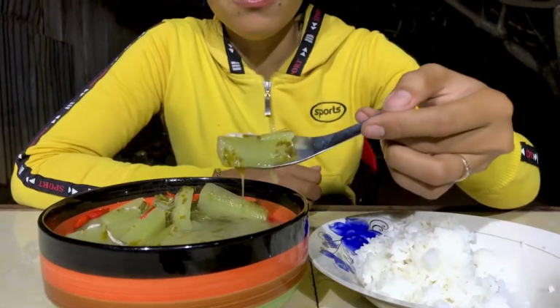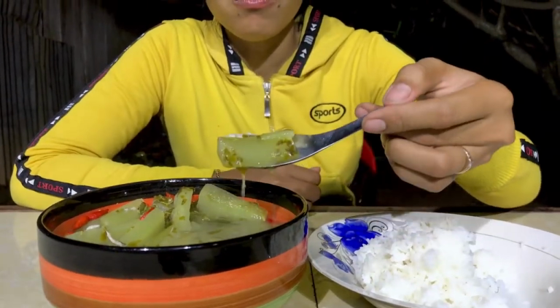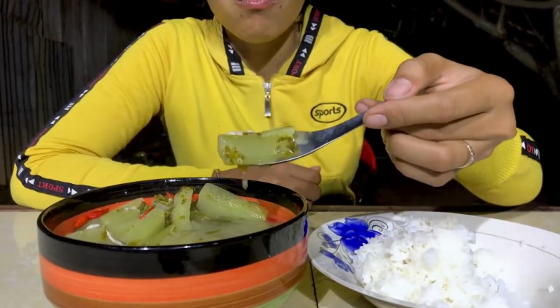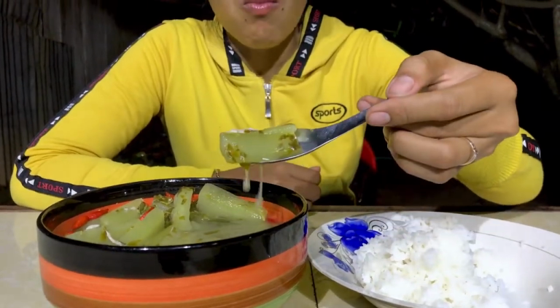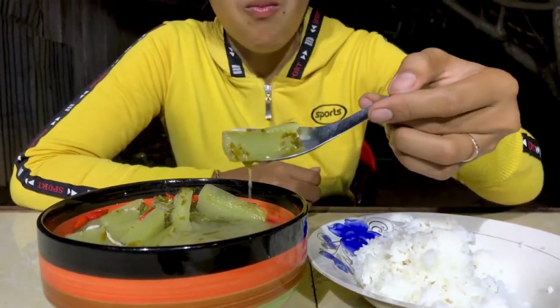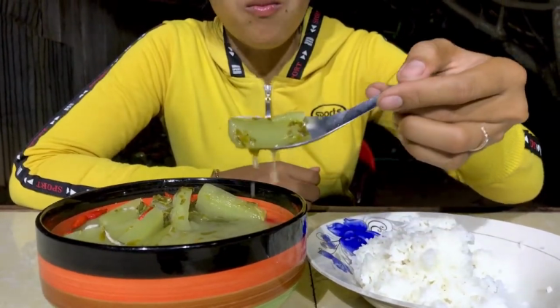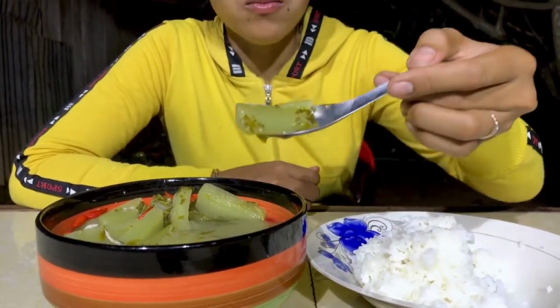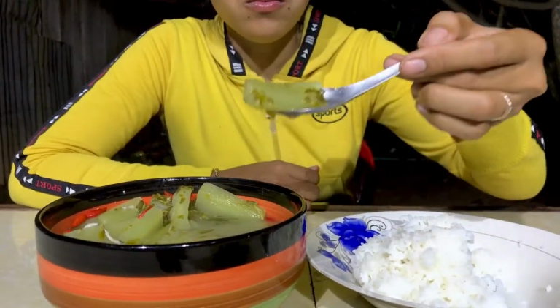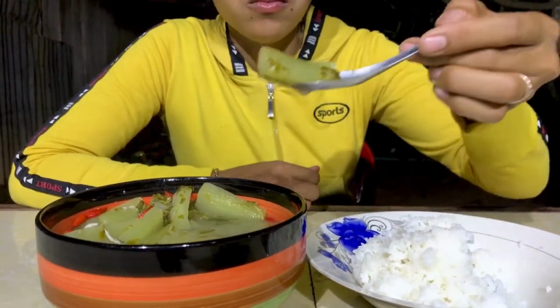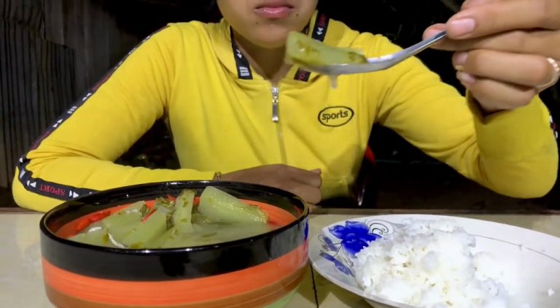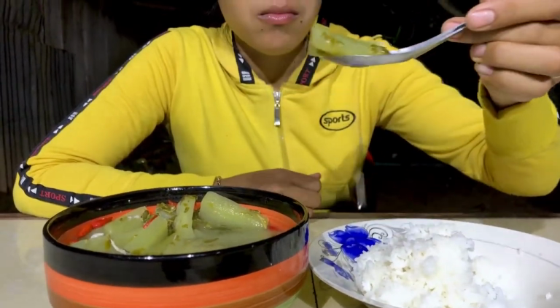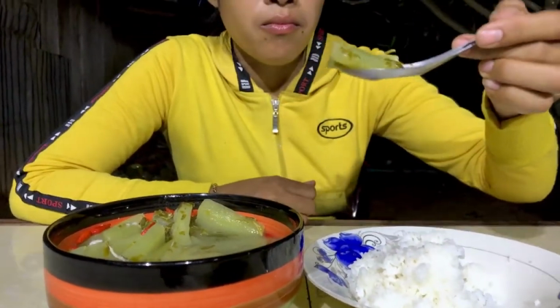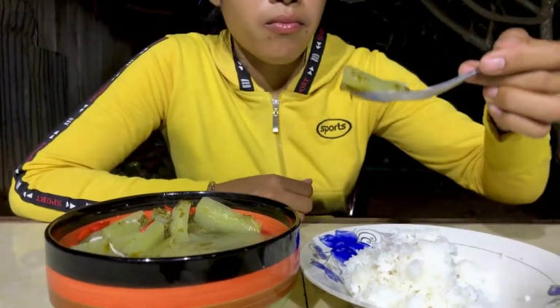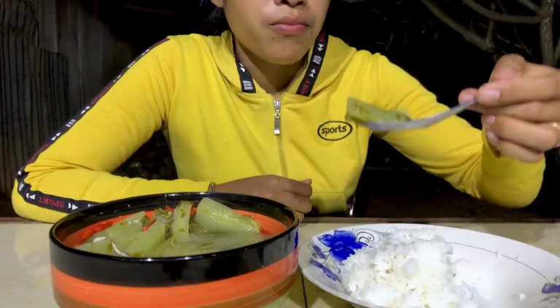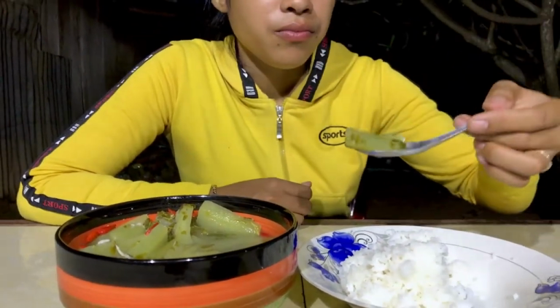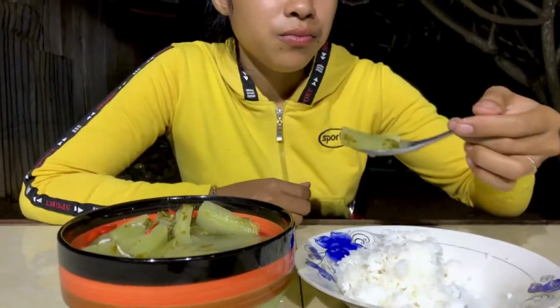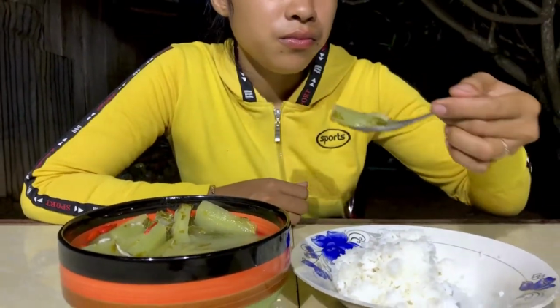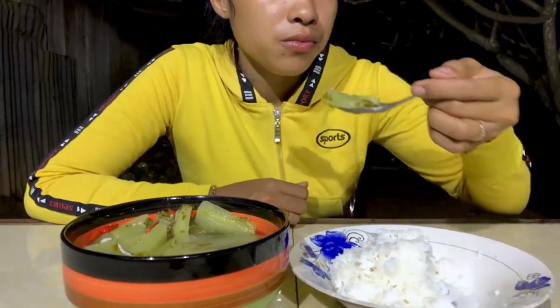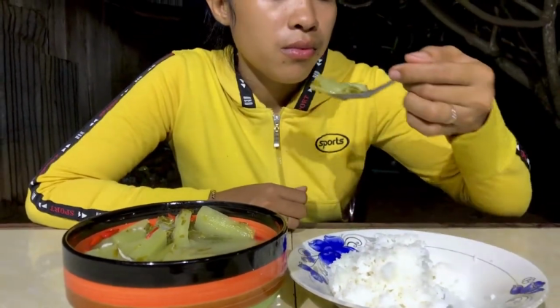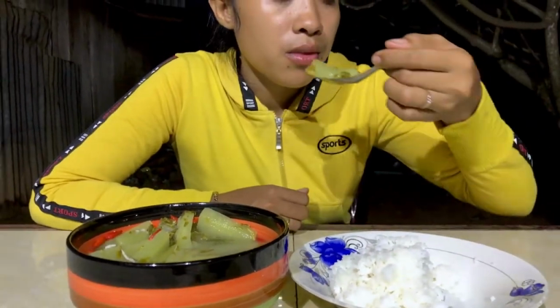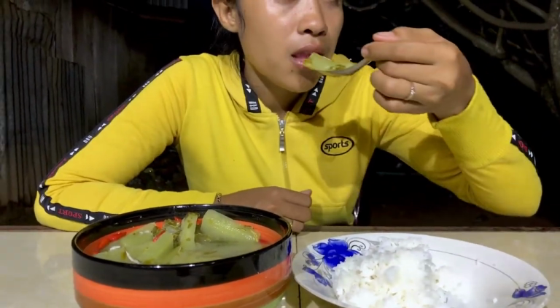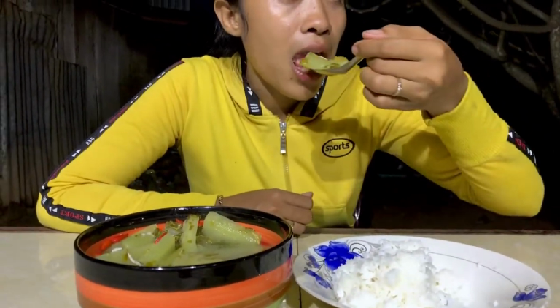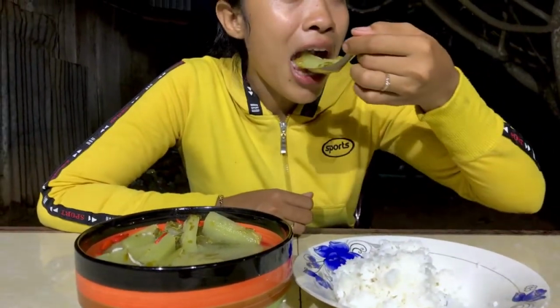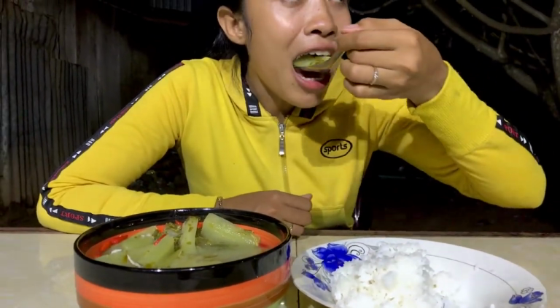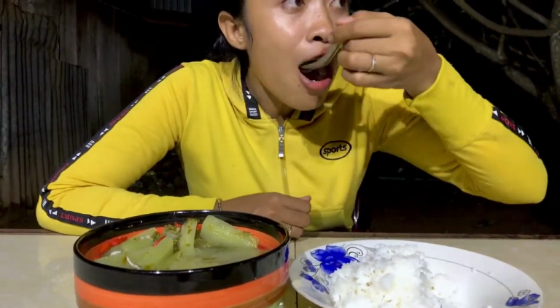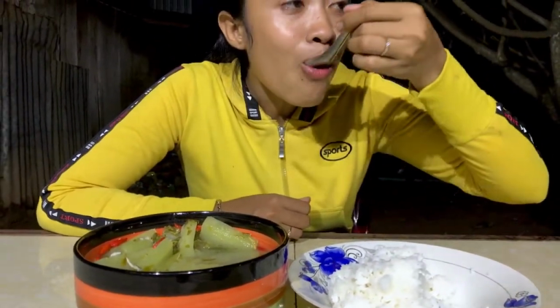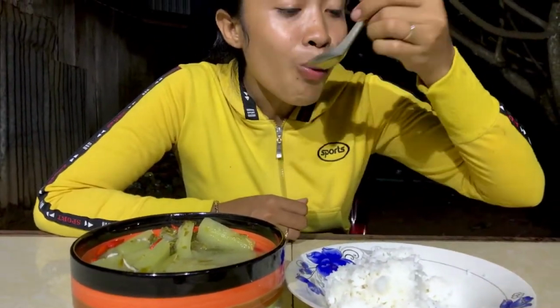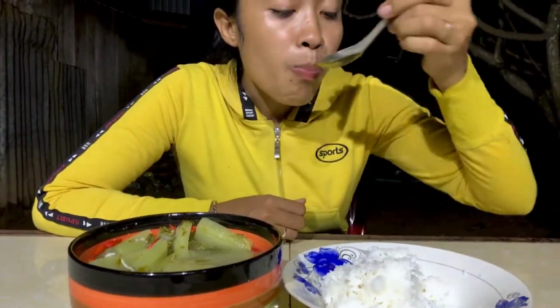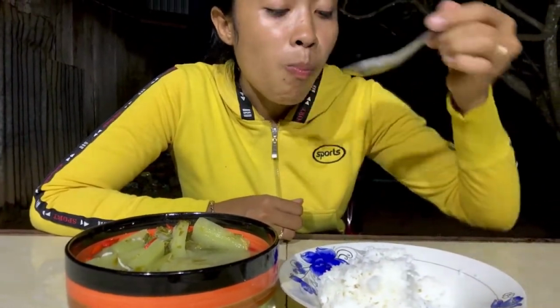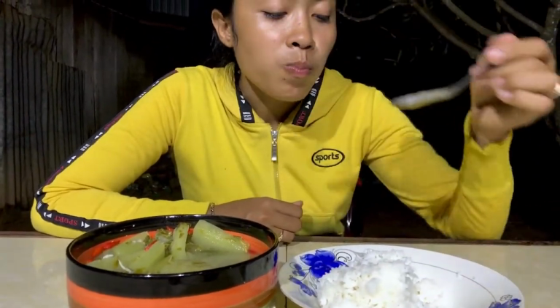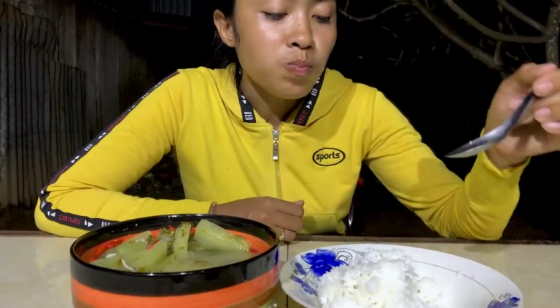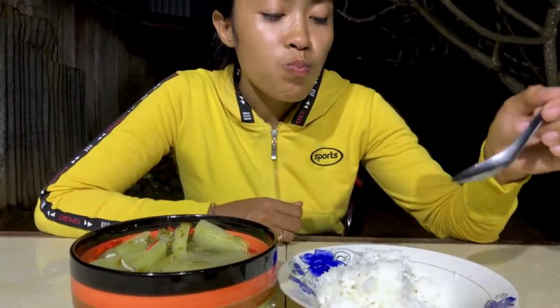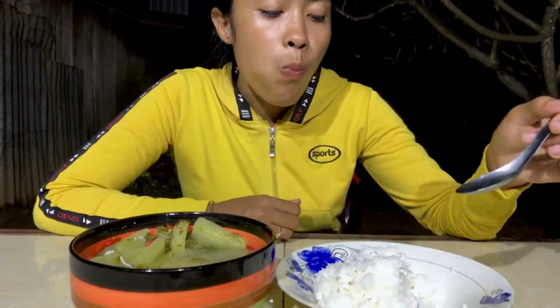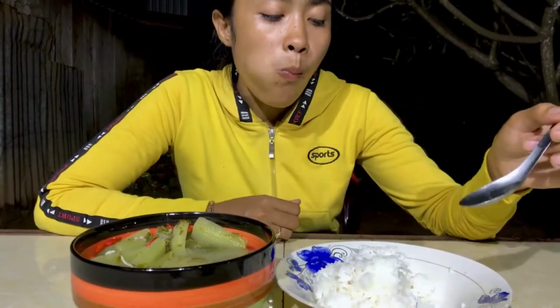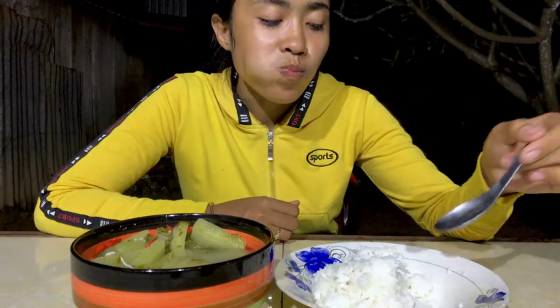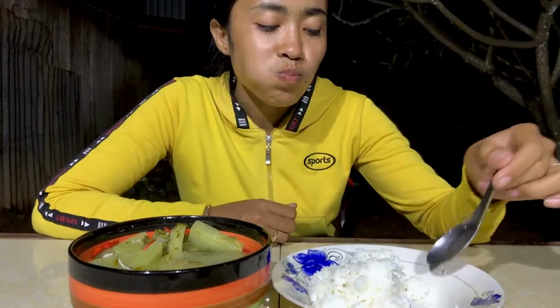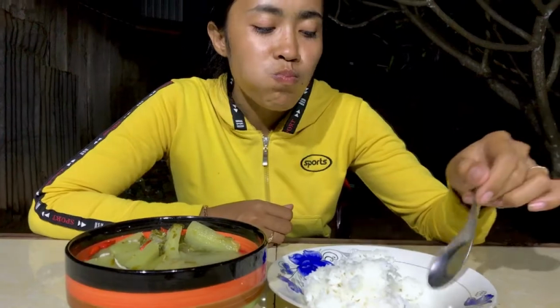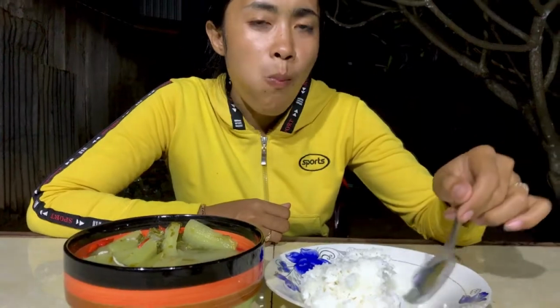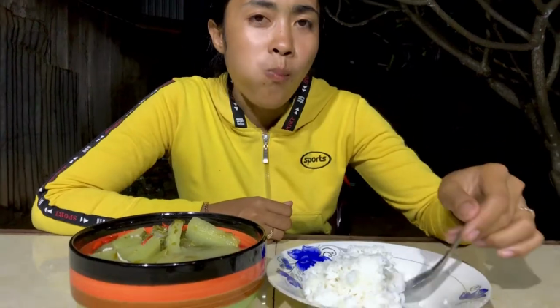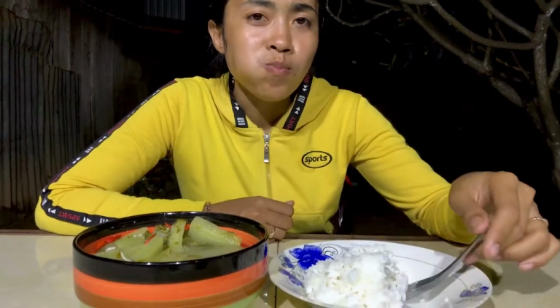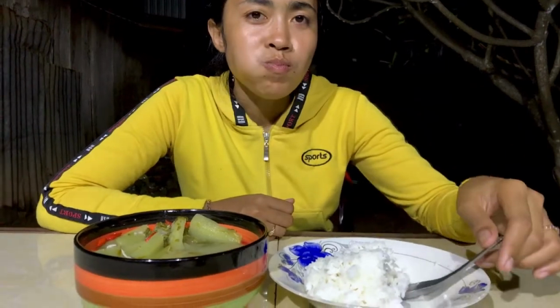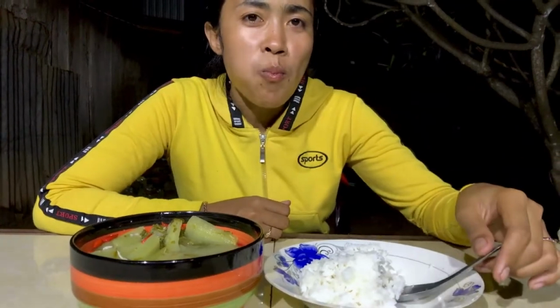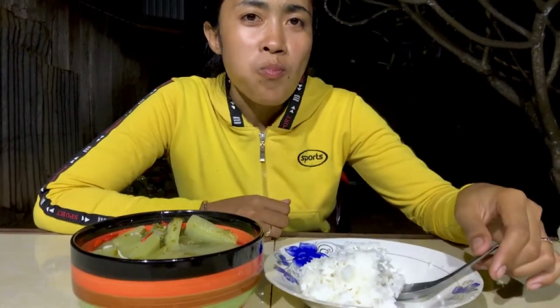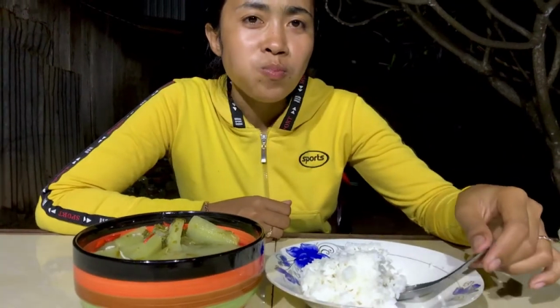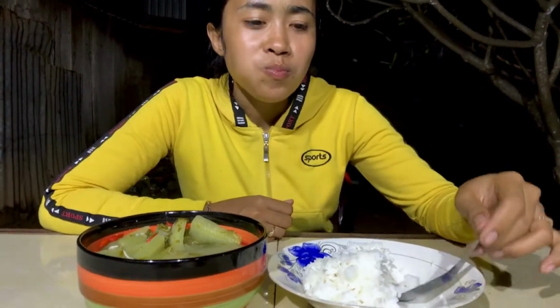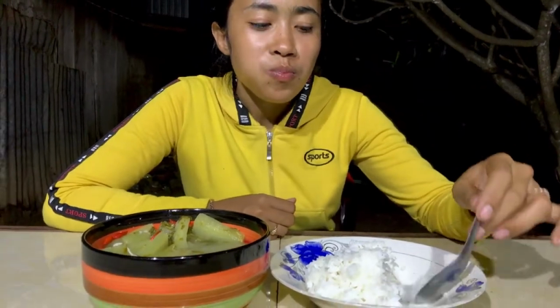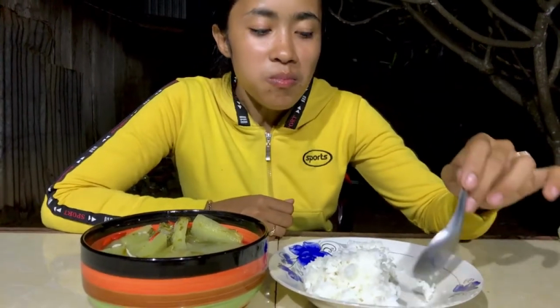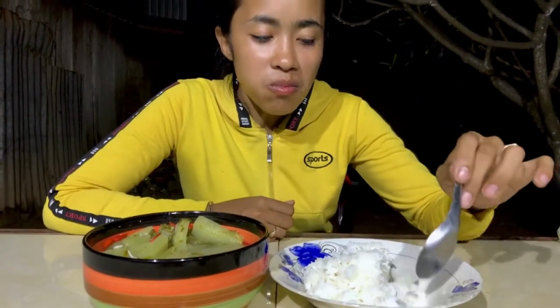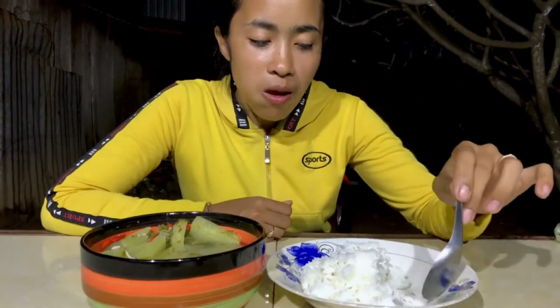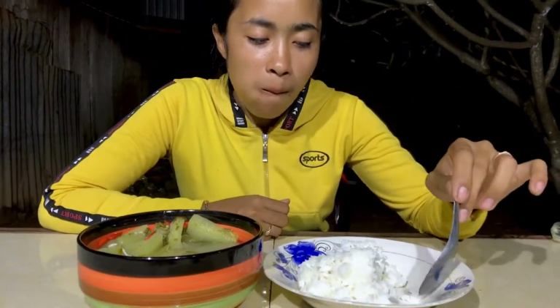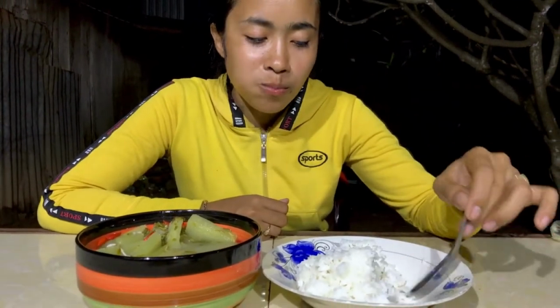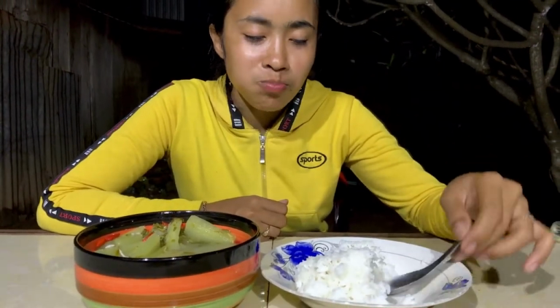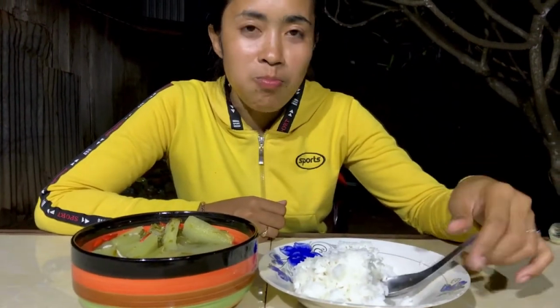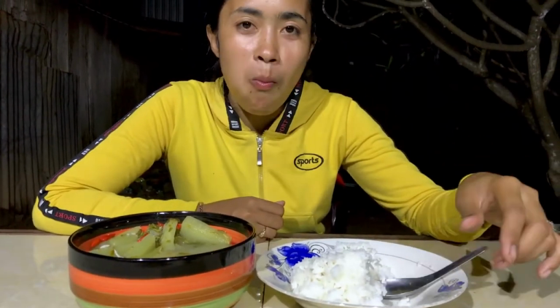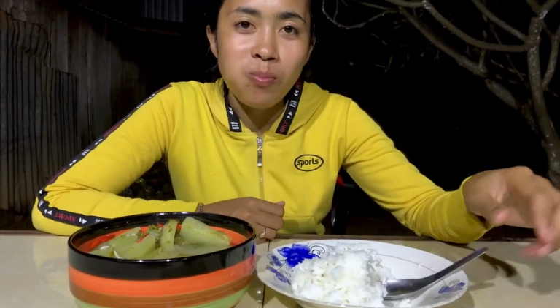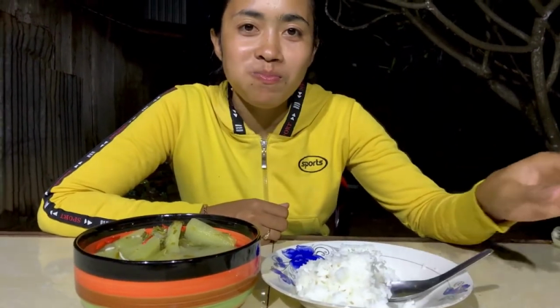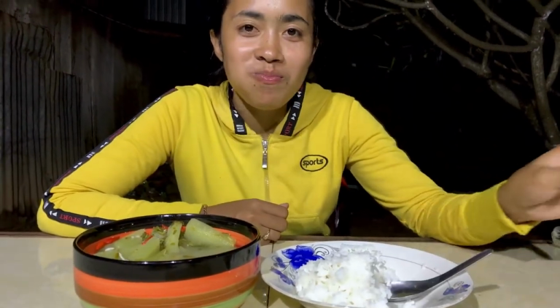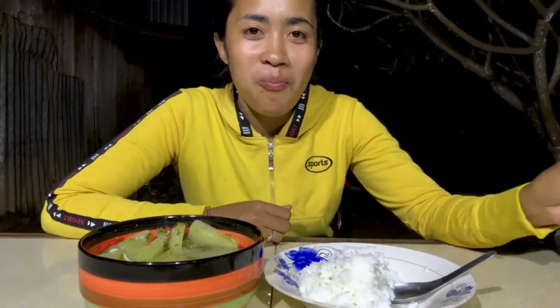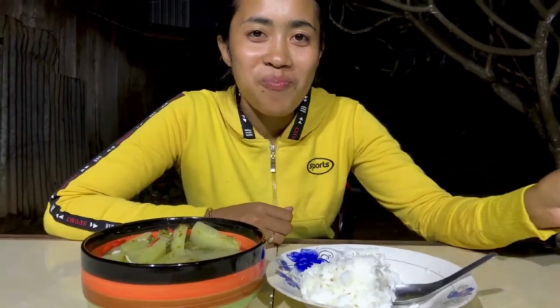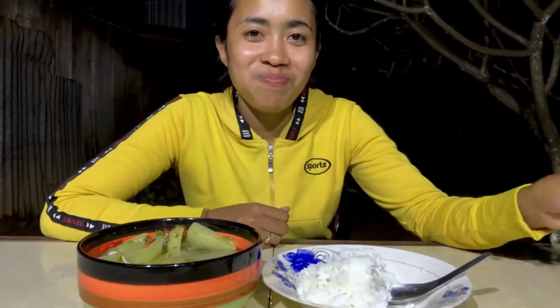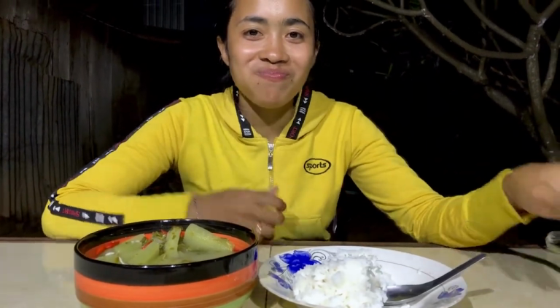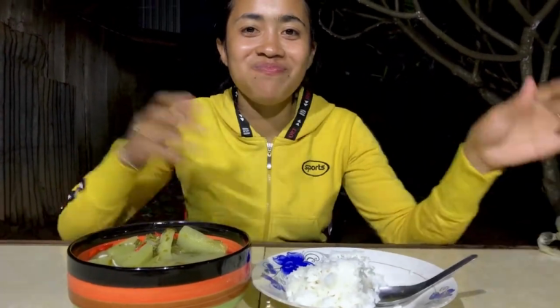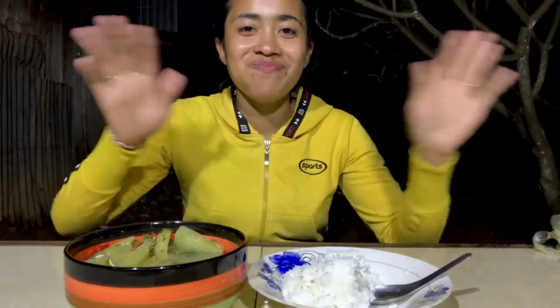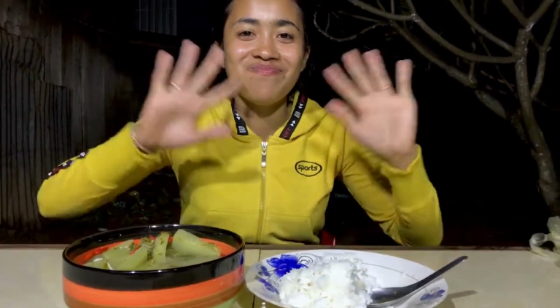I am going to keep it in the middle of the pan. I am going to add the pan over the pan. I am going to put it in the pan.